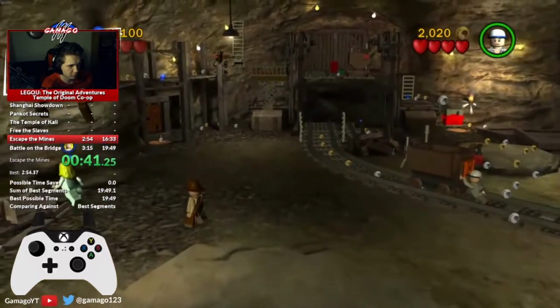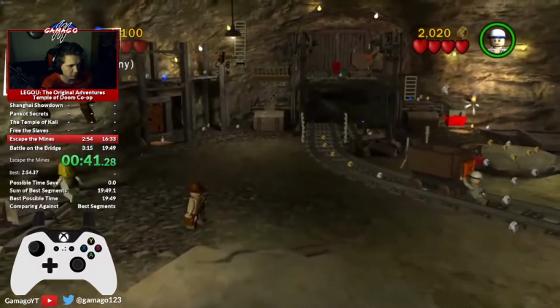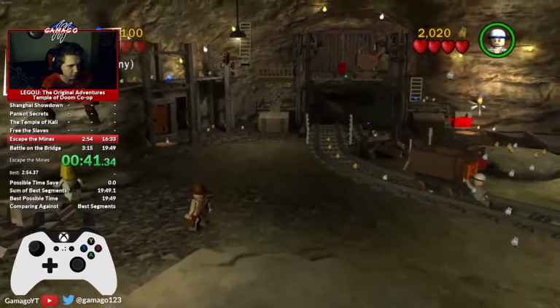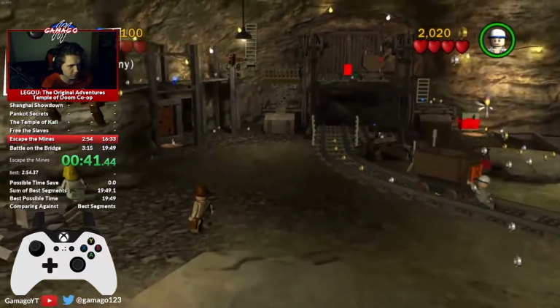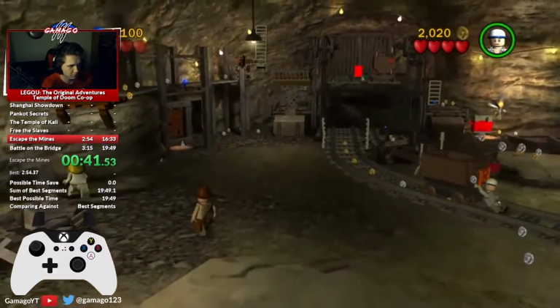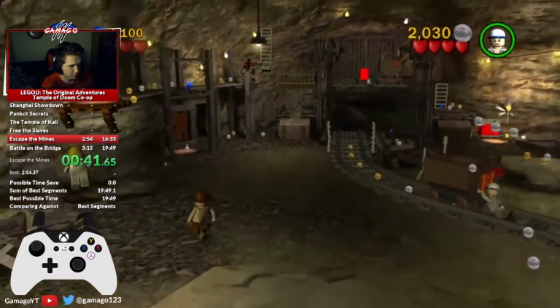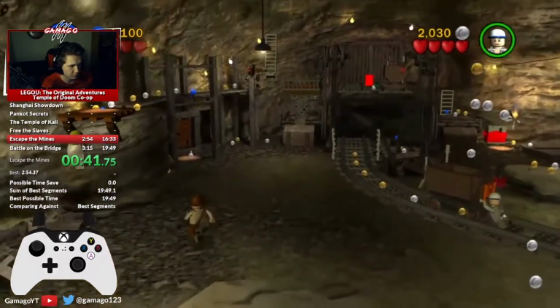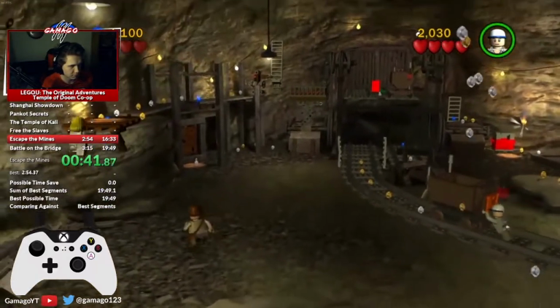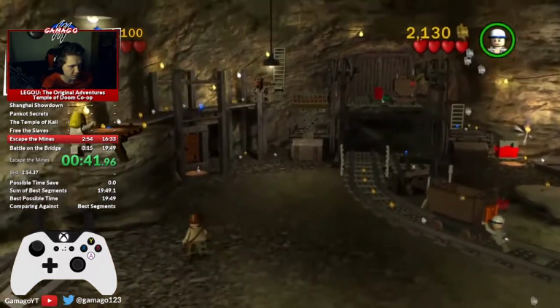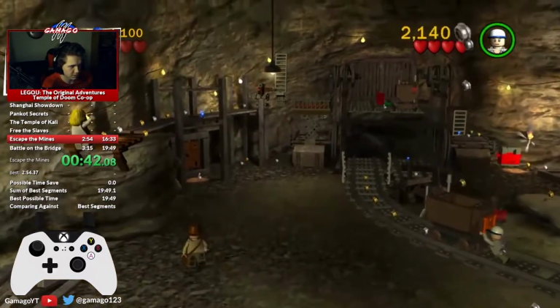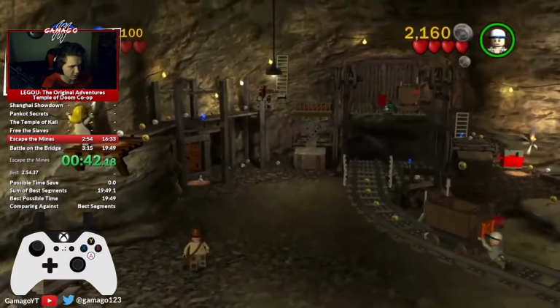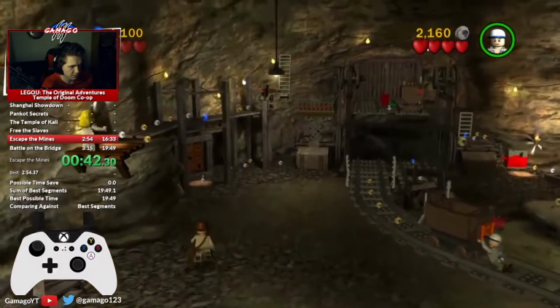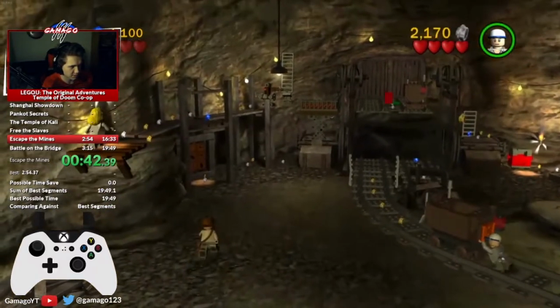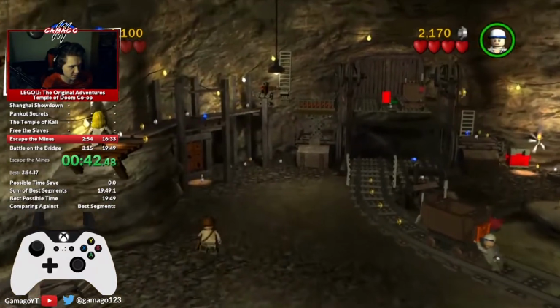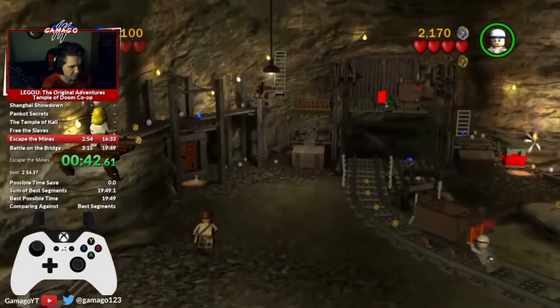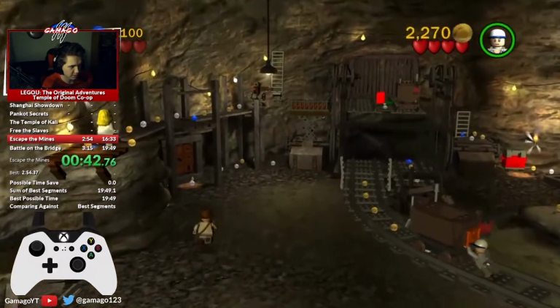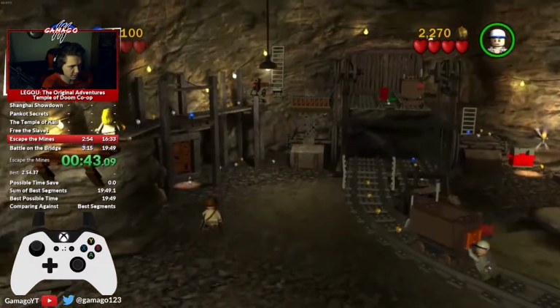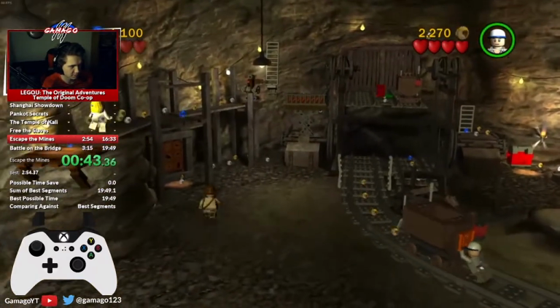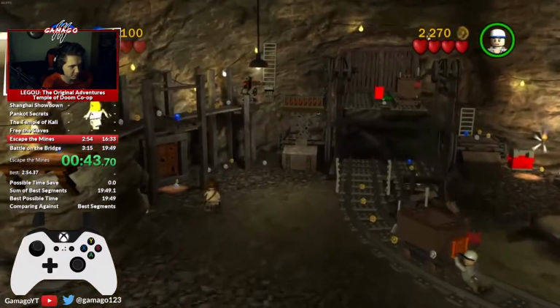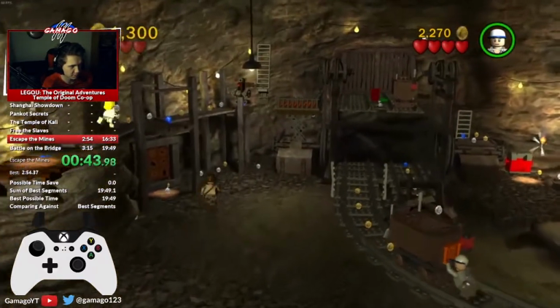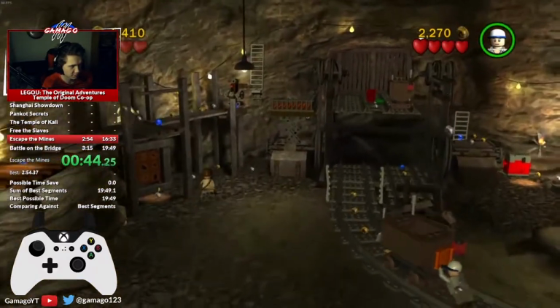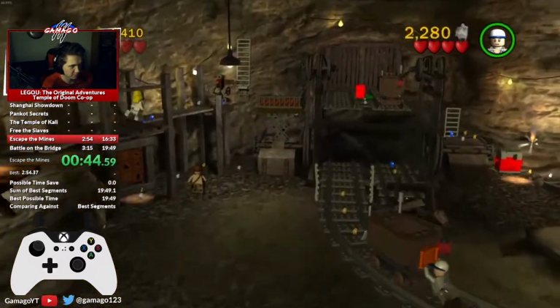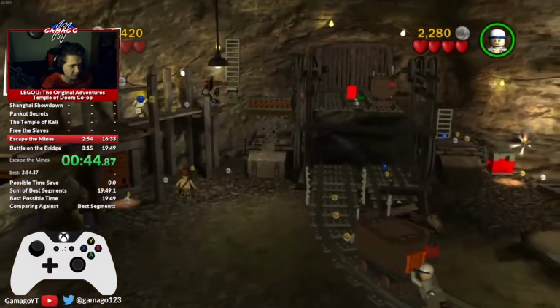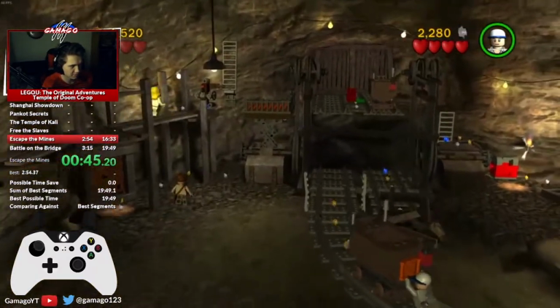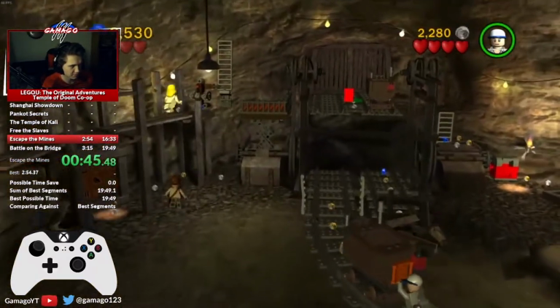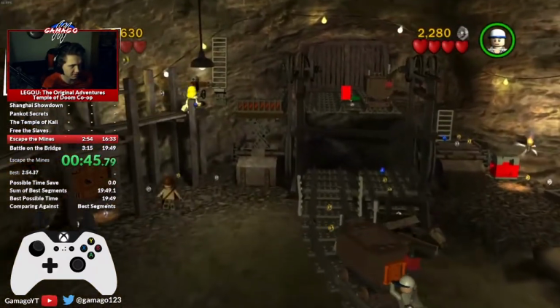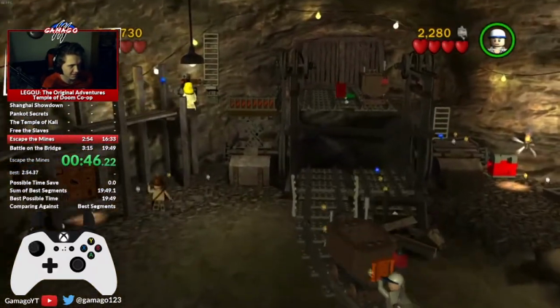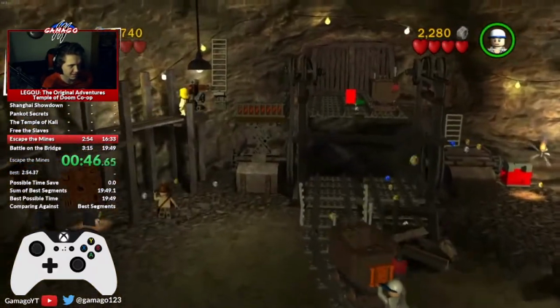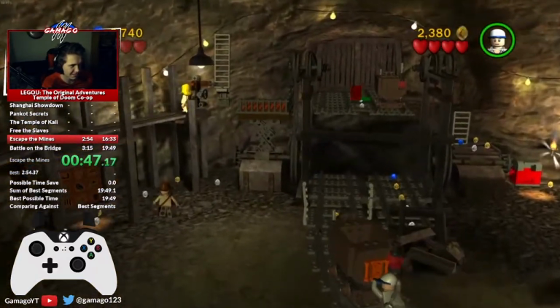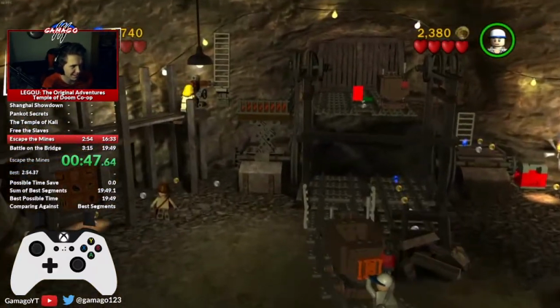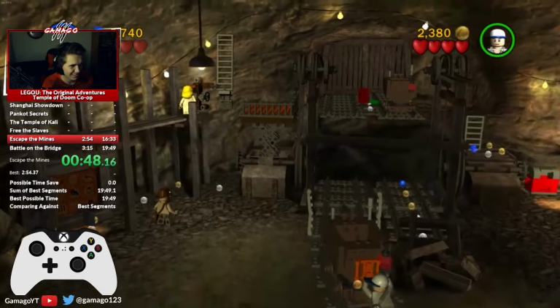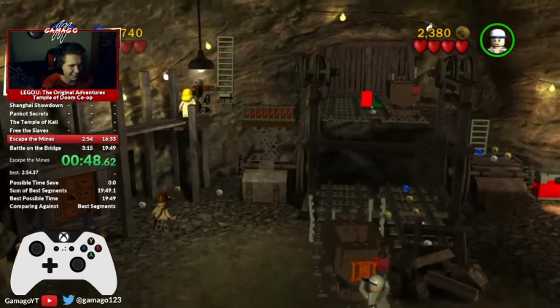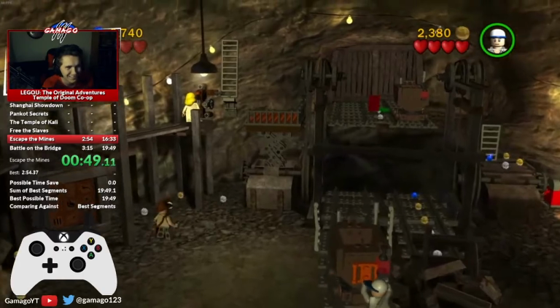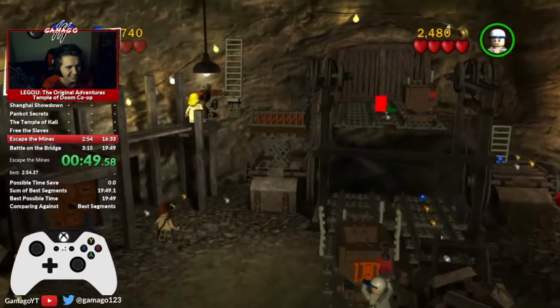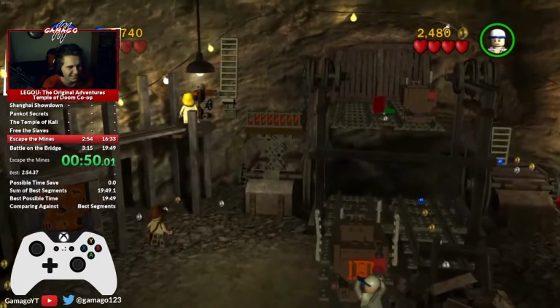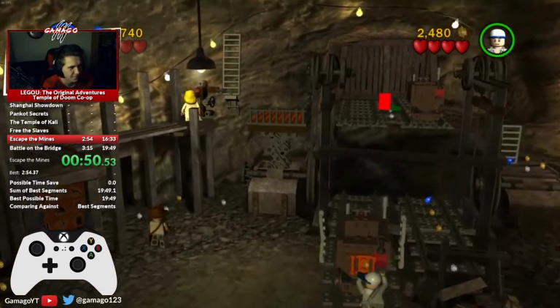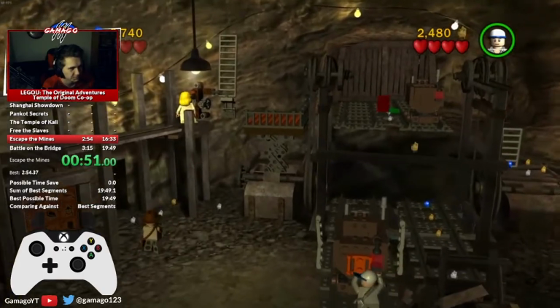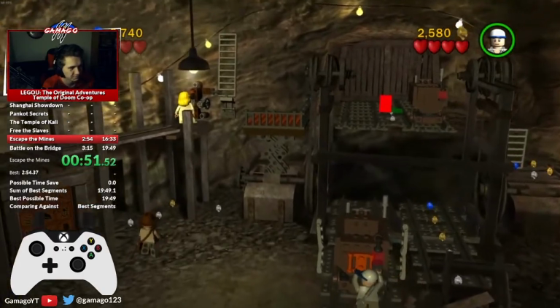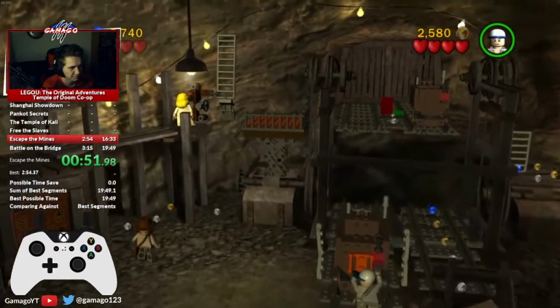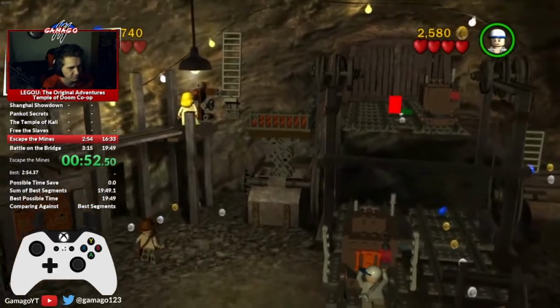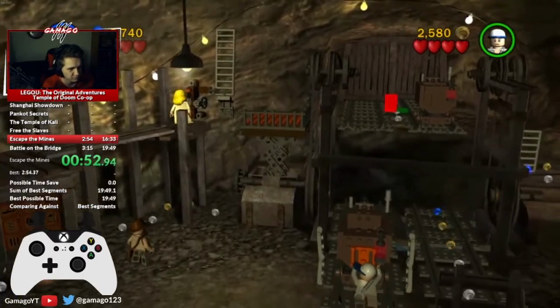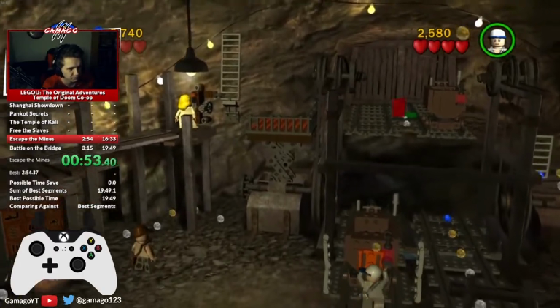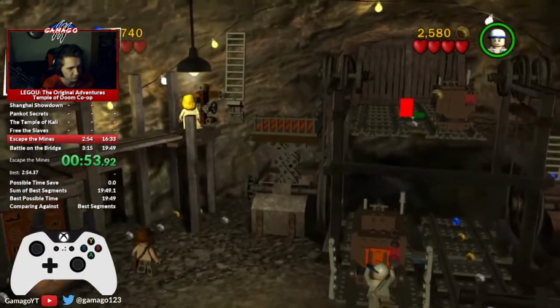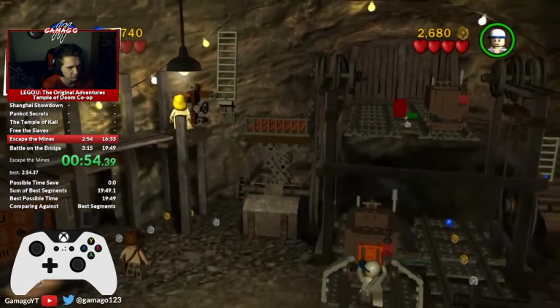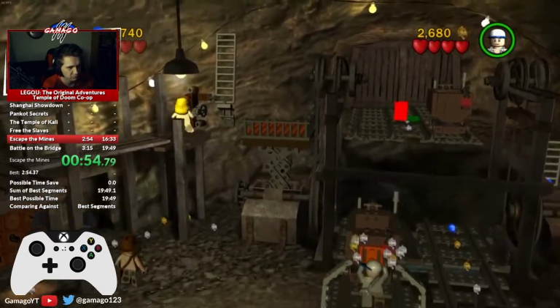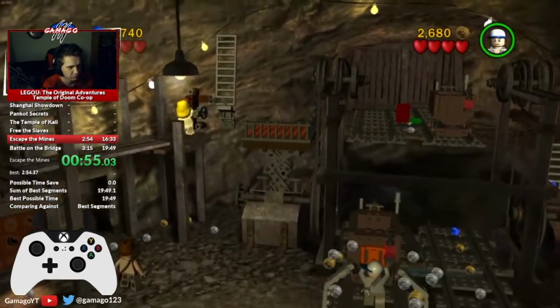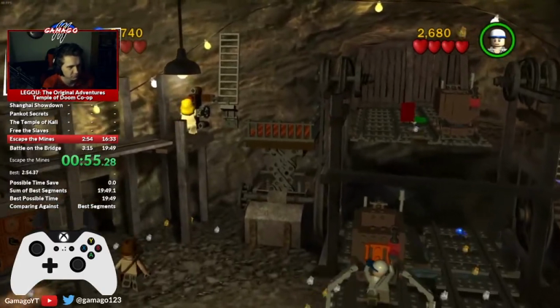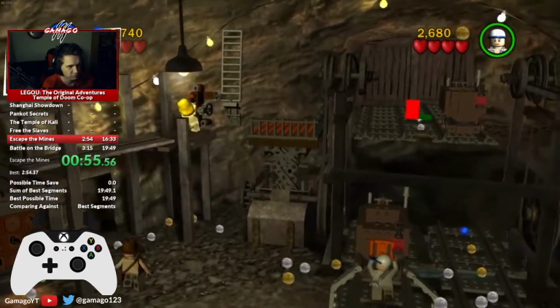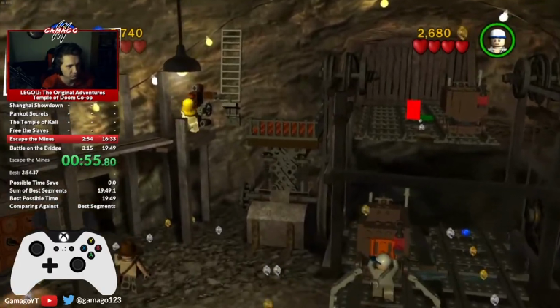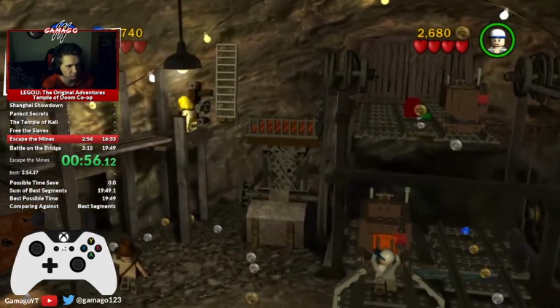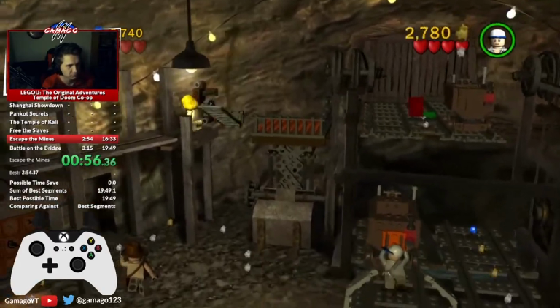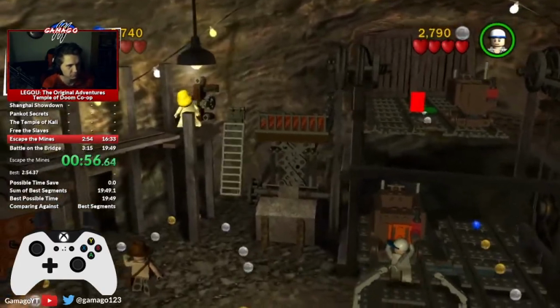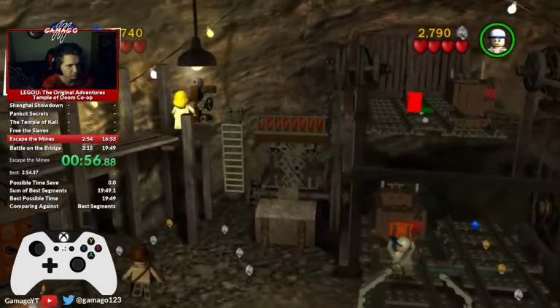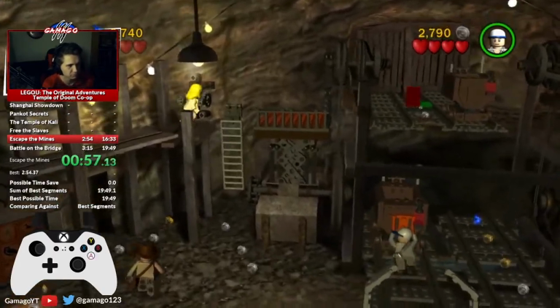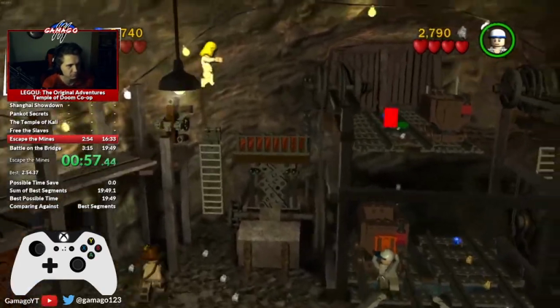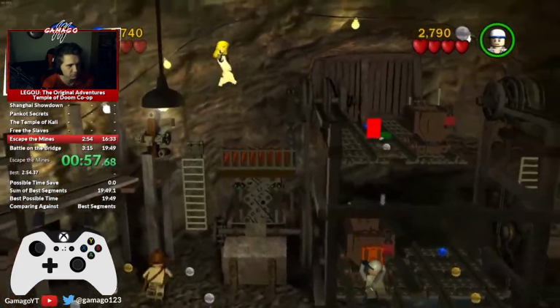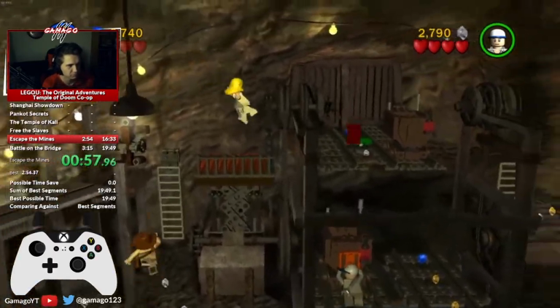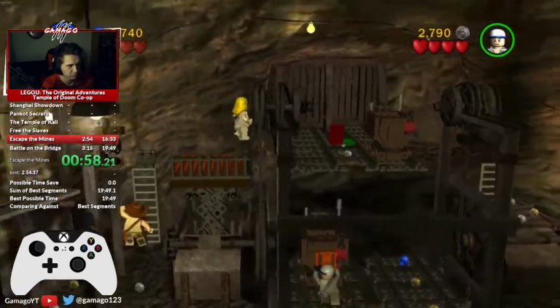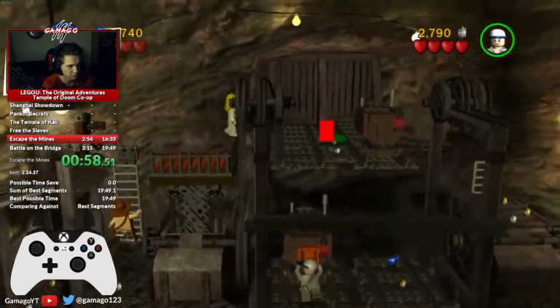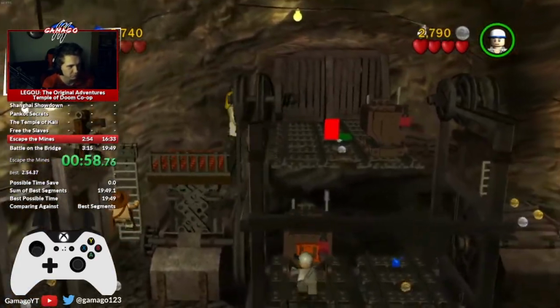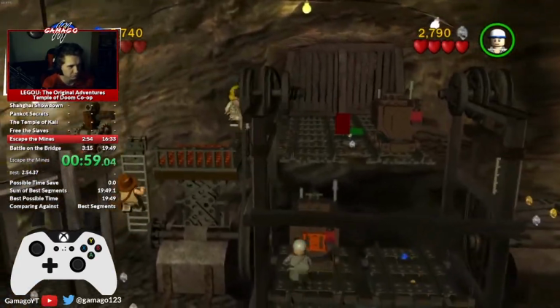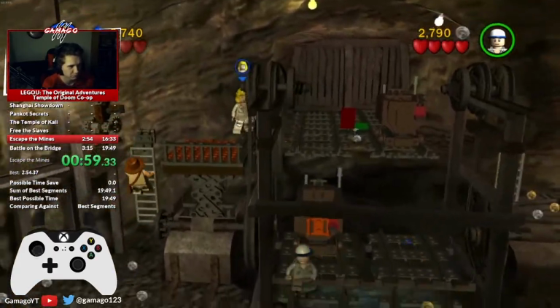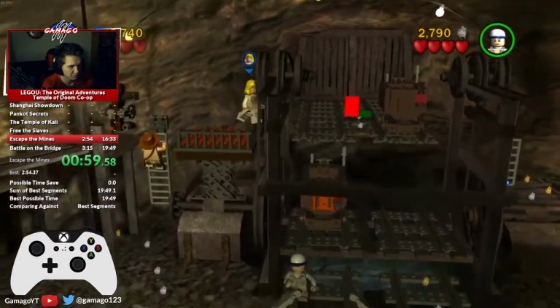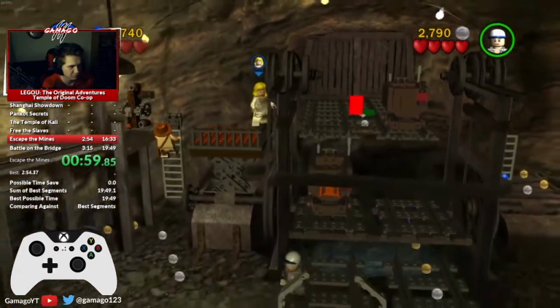Jump up onto the platform and follow along the wall. Wait with Willy until the studs come out here. Then pull the lever and jump across the orange platform.